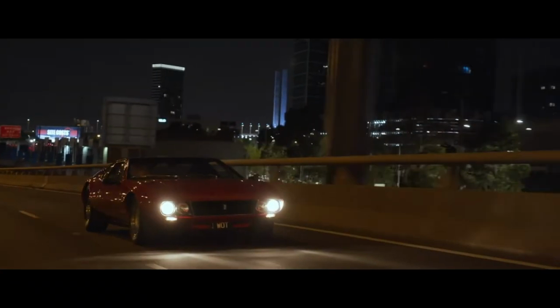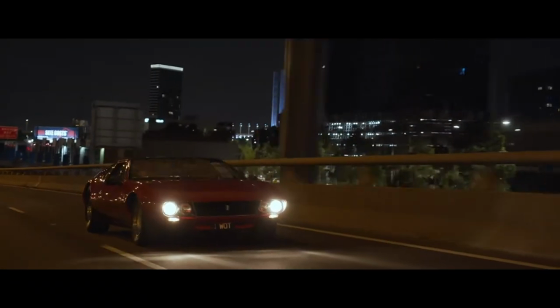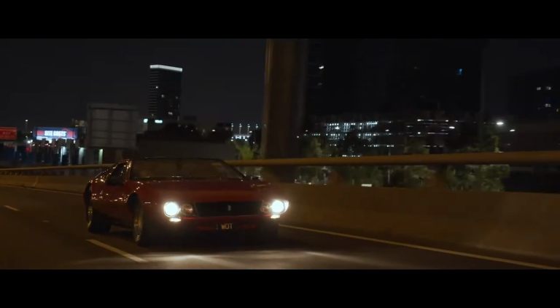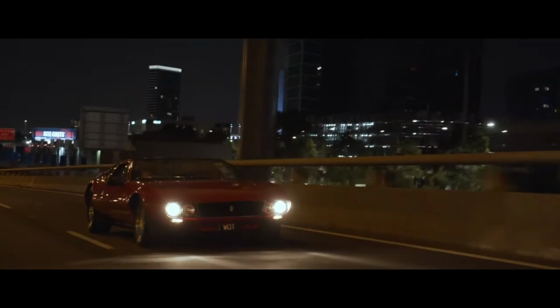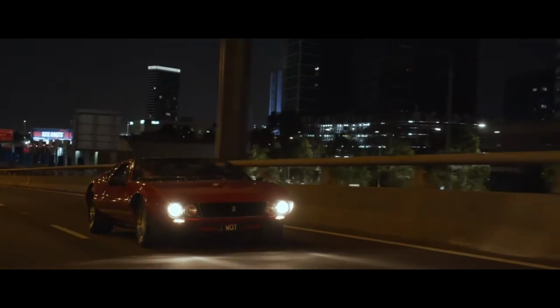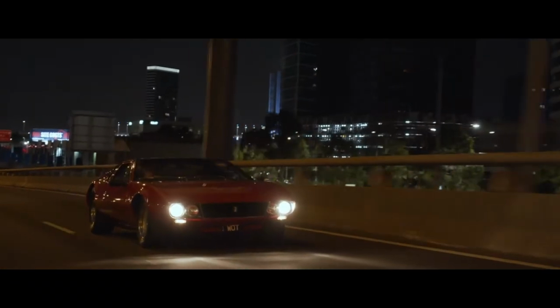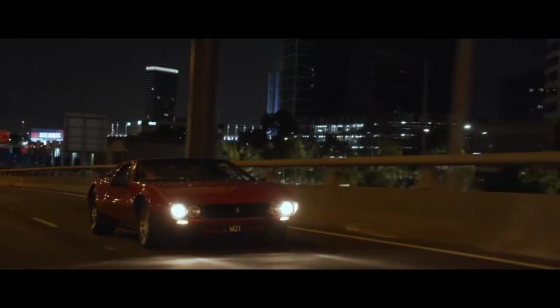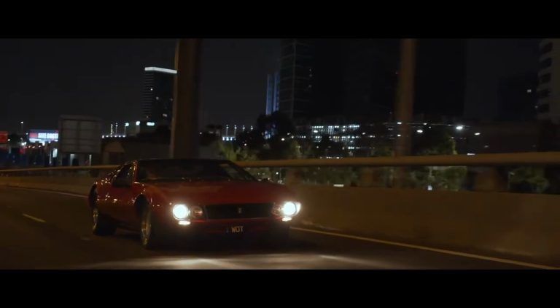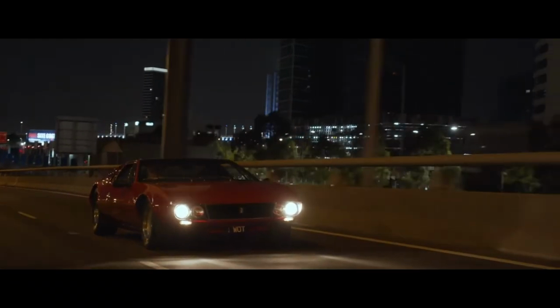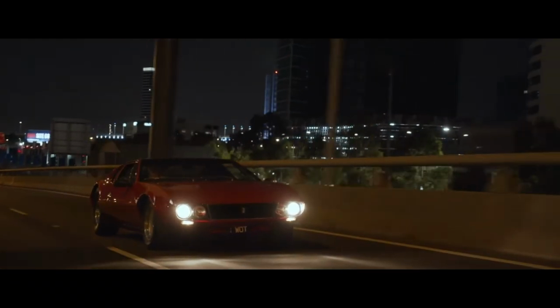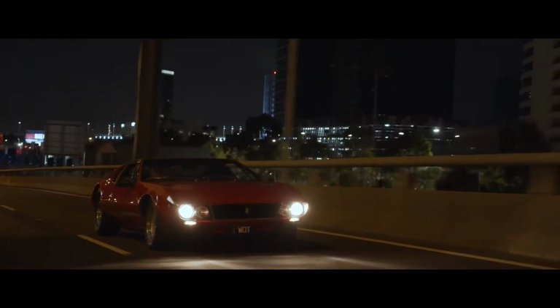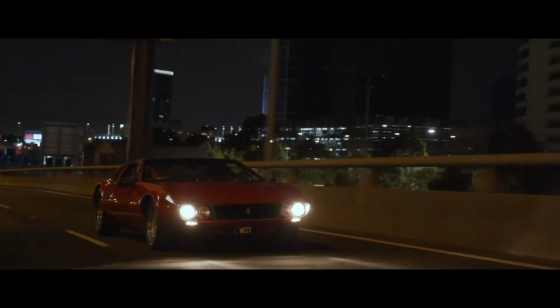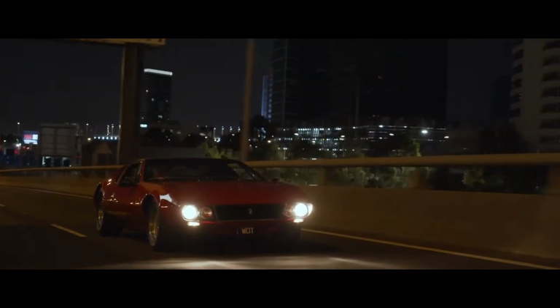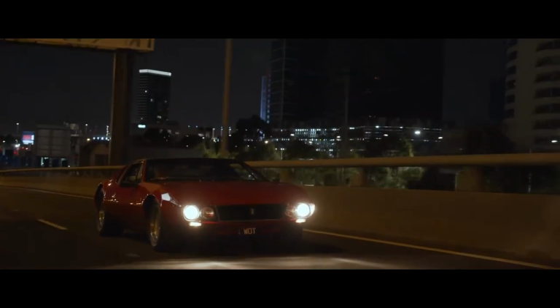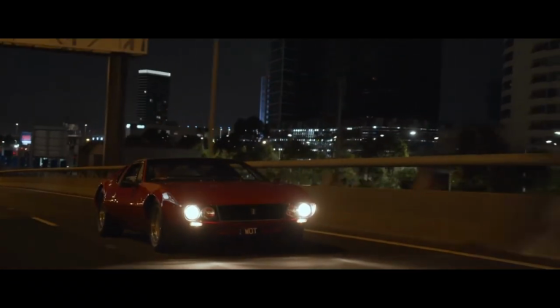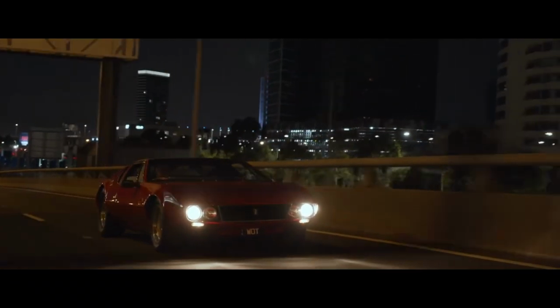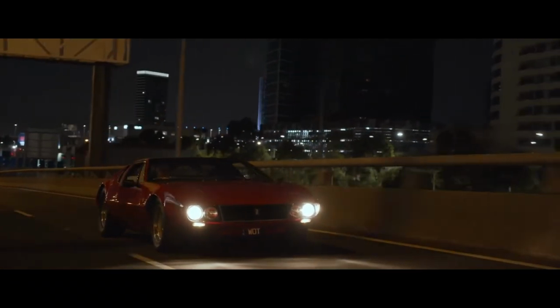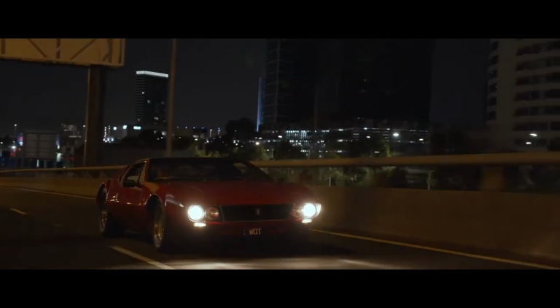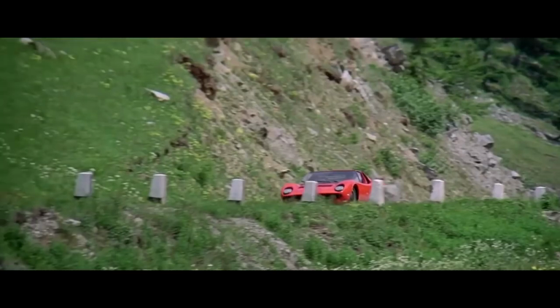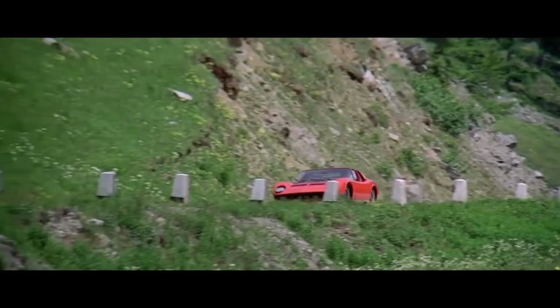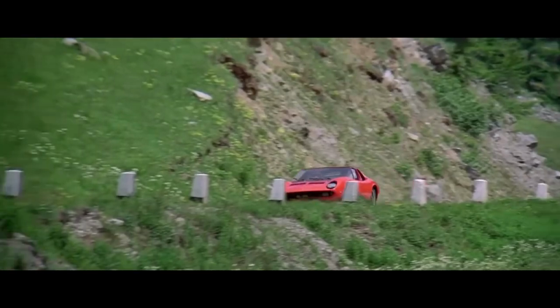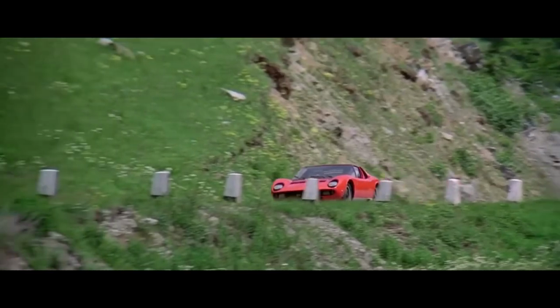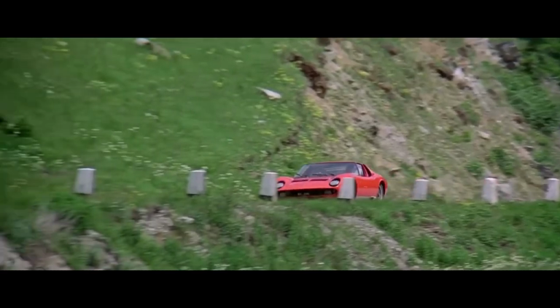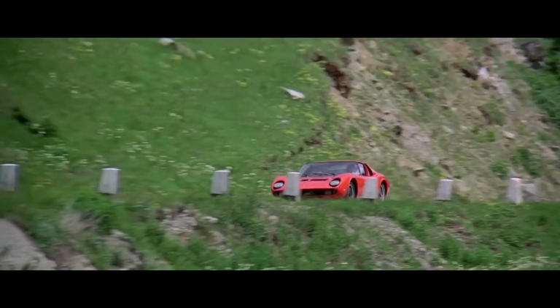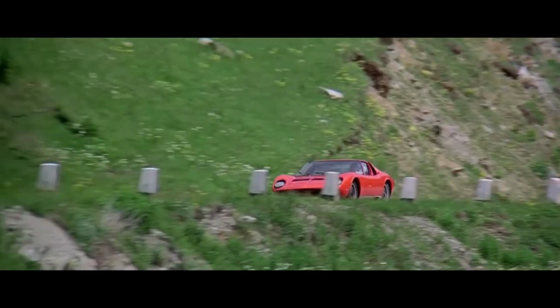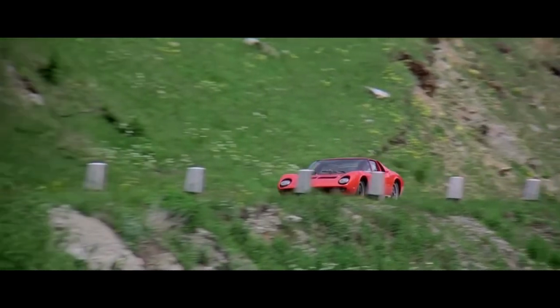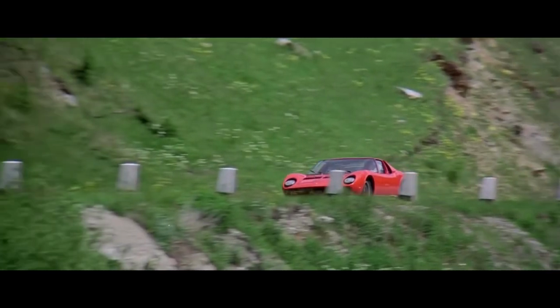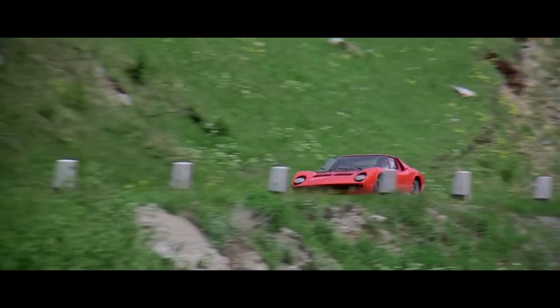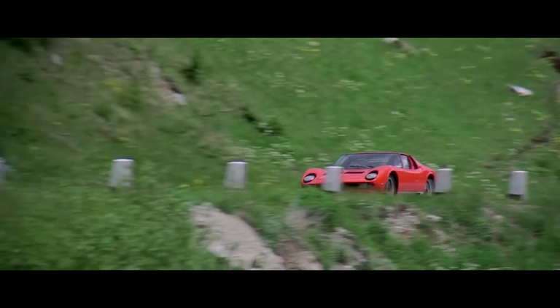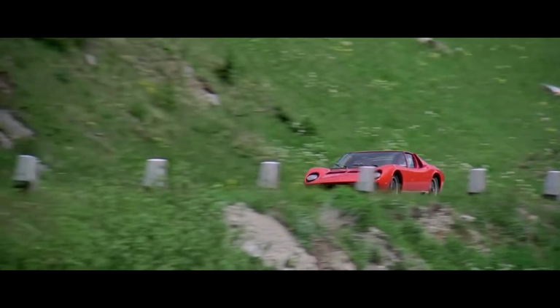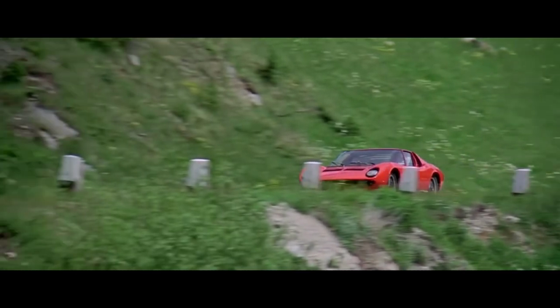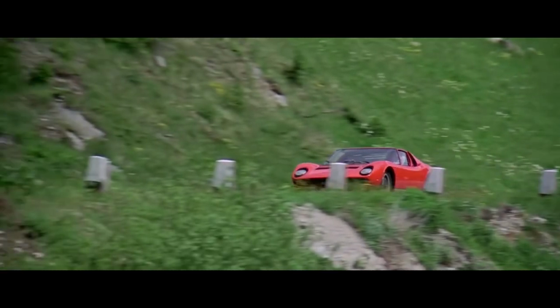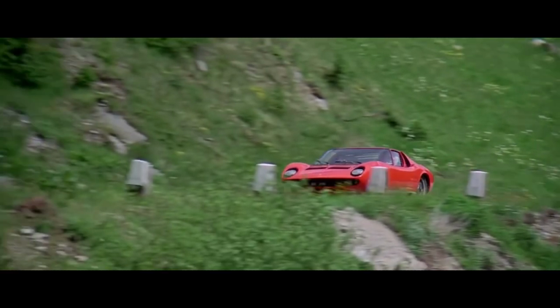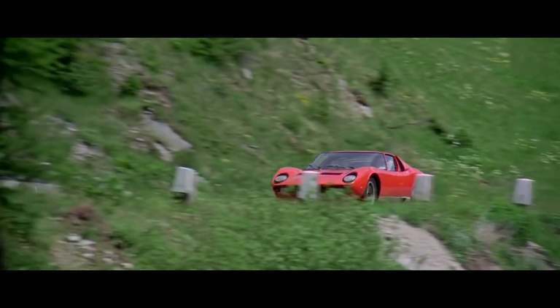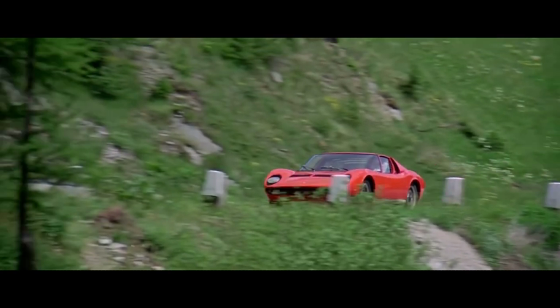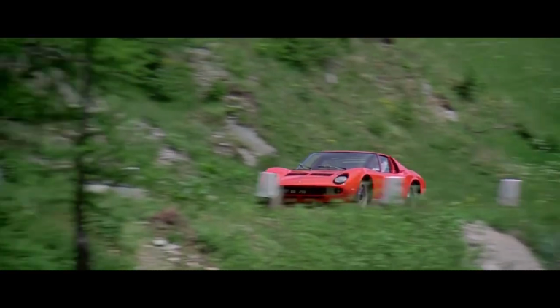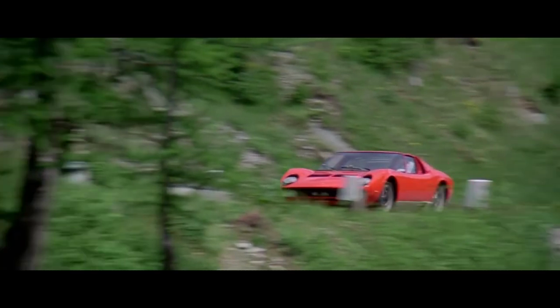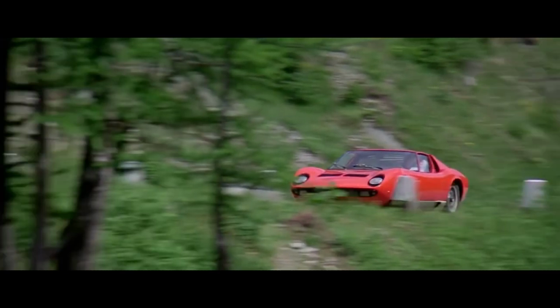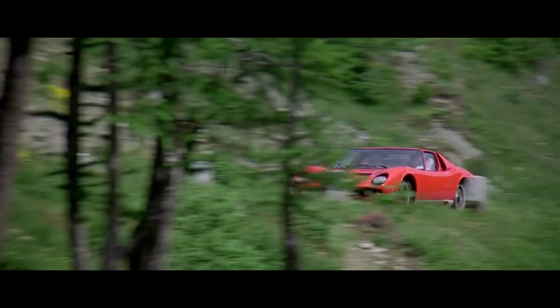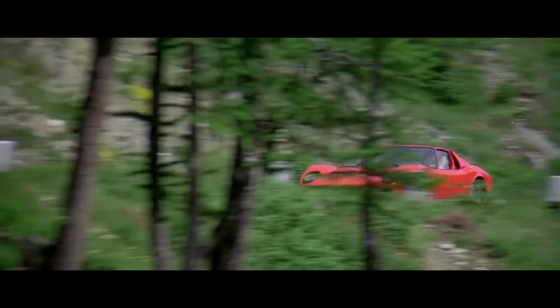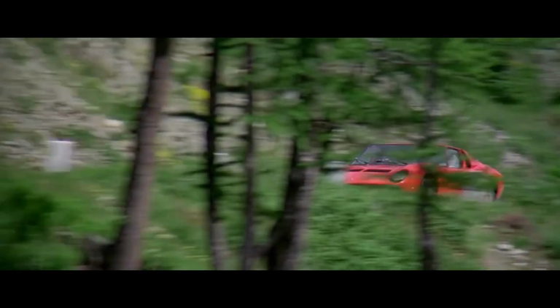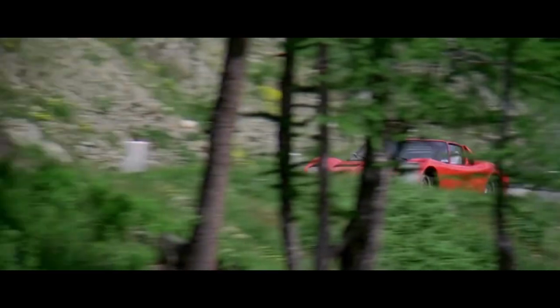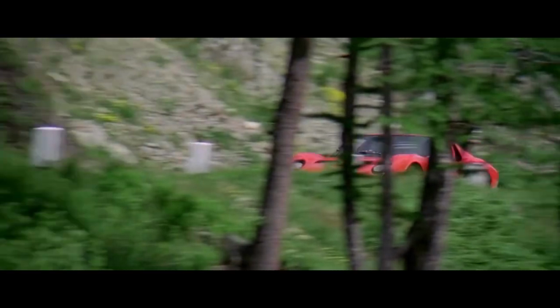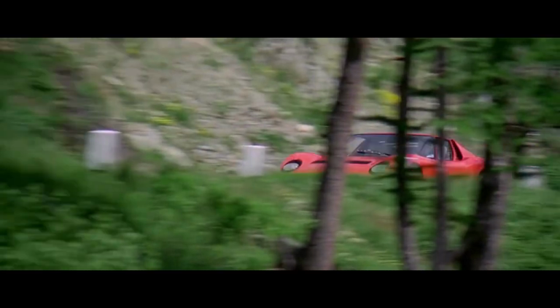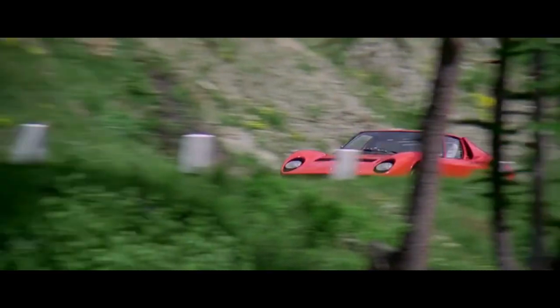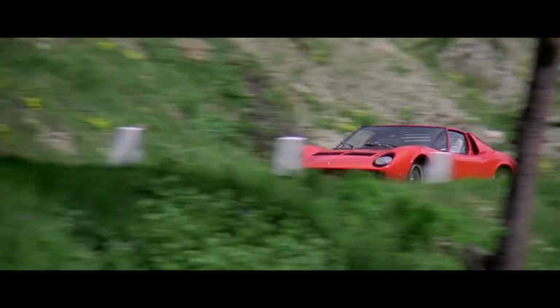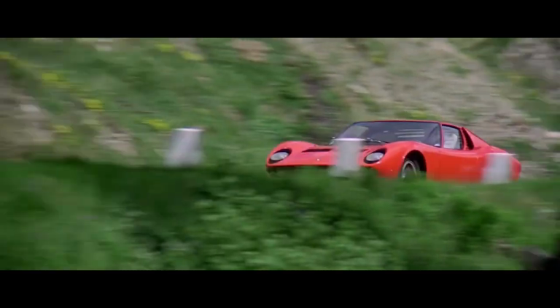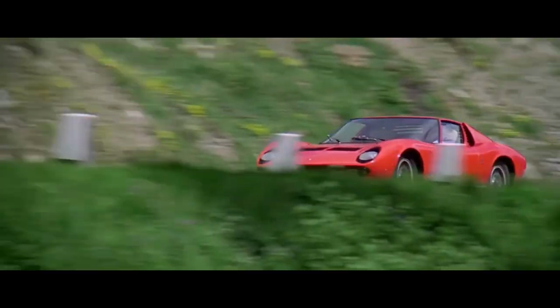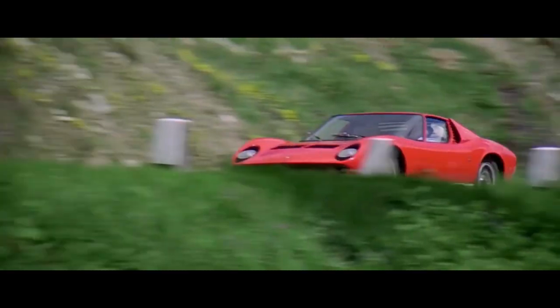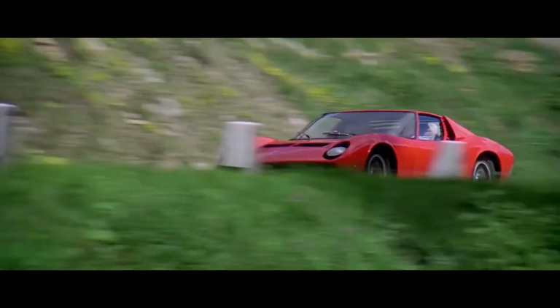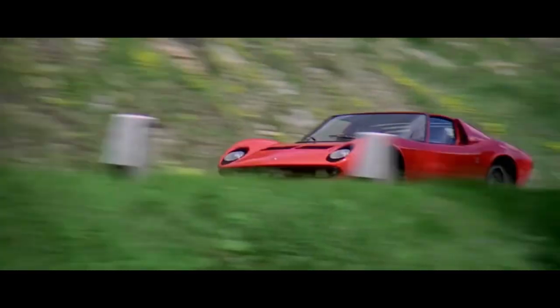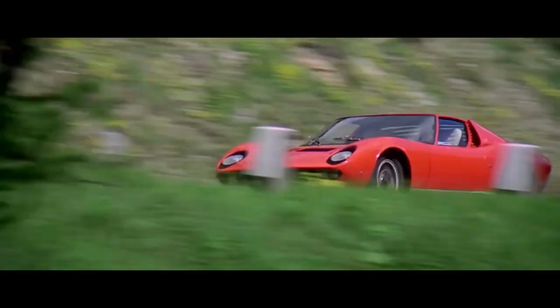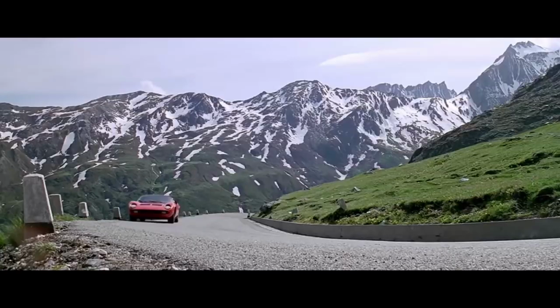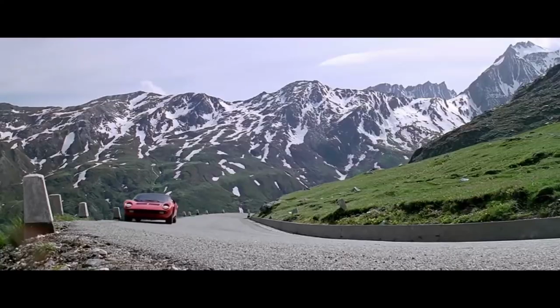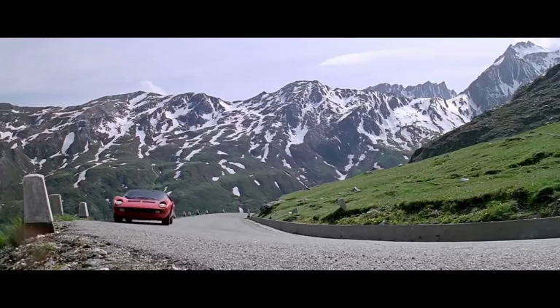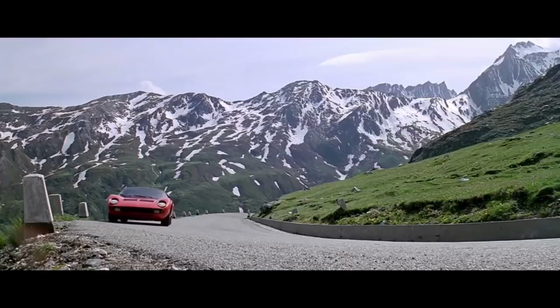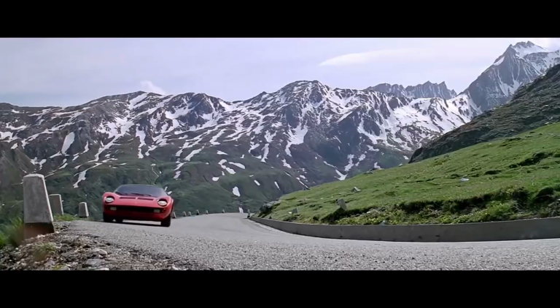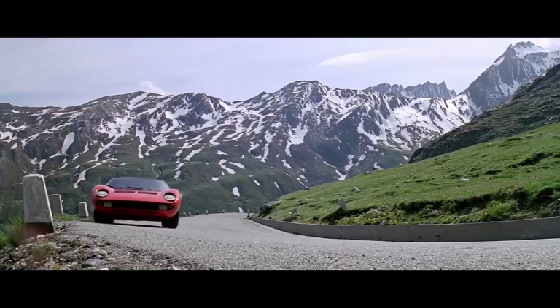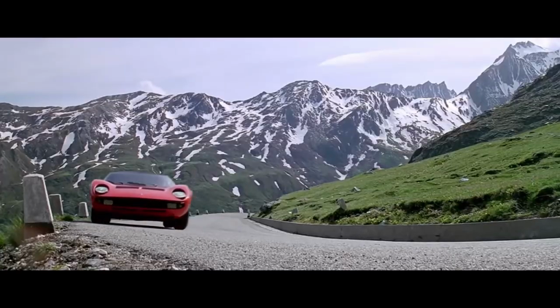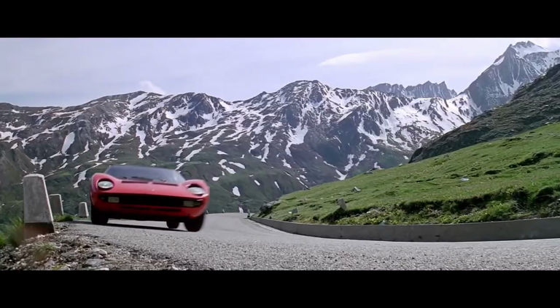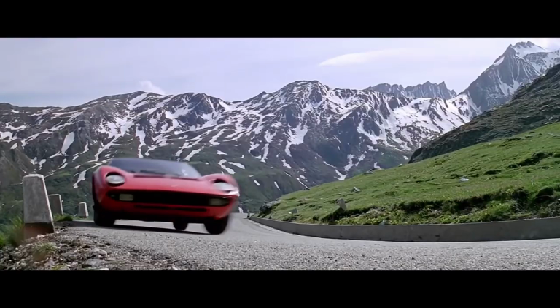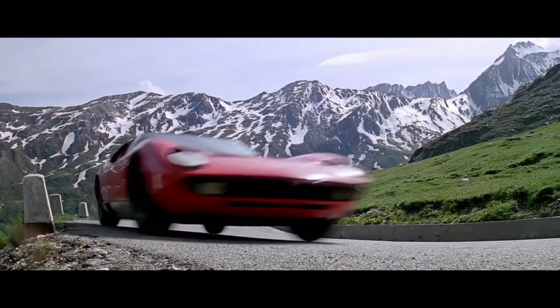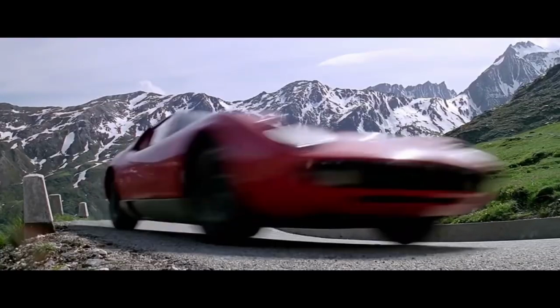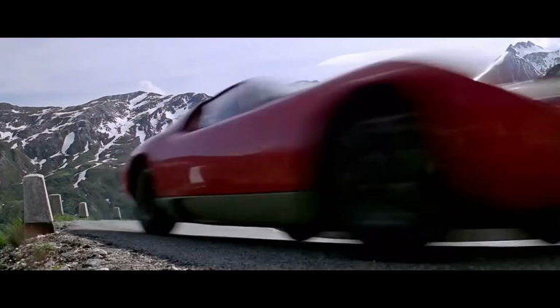He really put himself on the map when he worked for Lamborghini and designed the chassis of what many call the first supercar, the Lamborghini Miura.